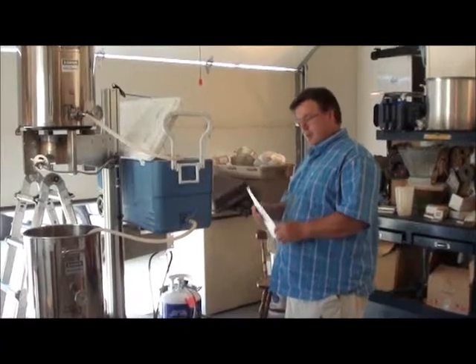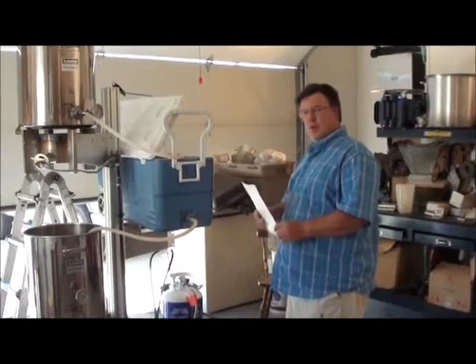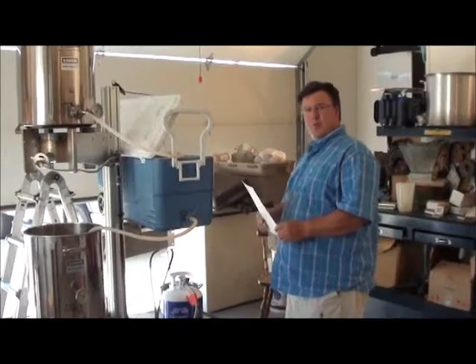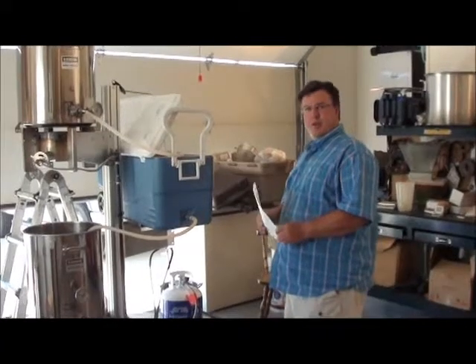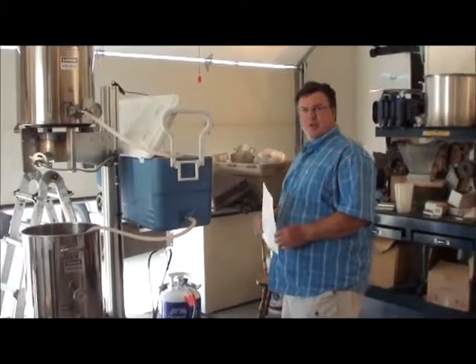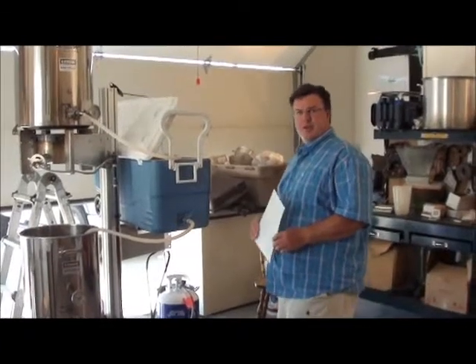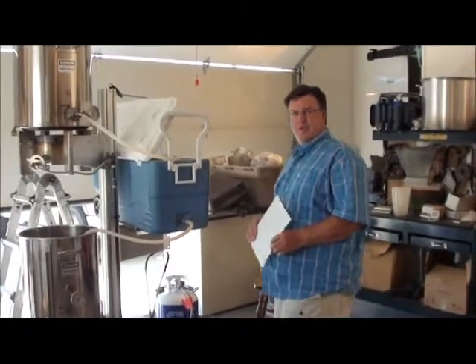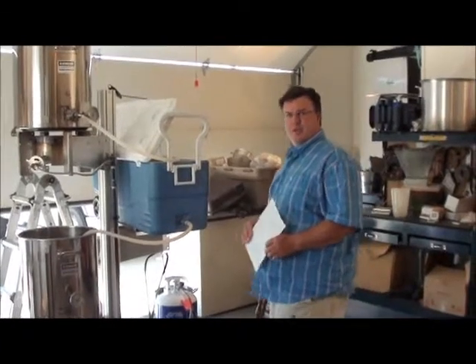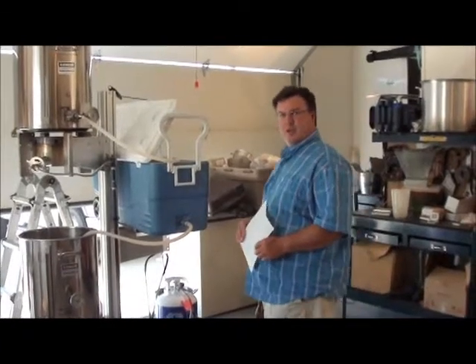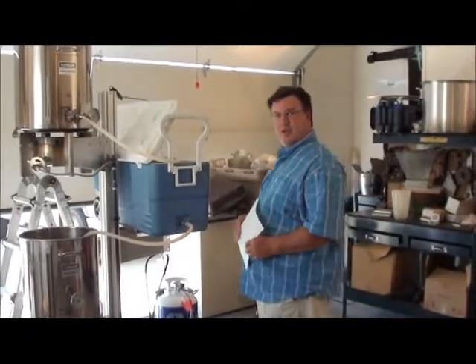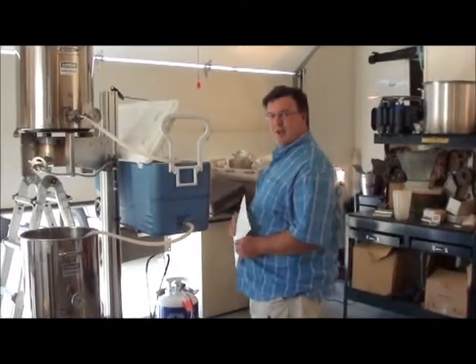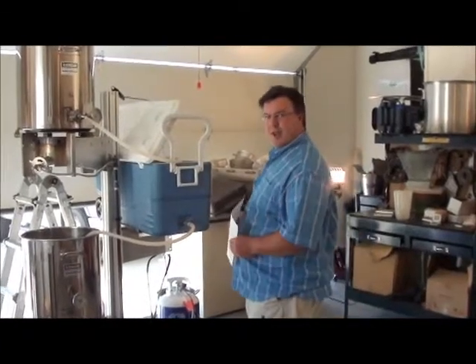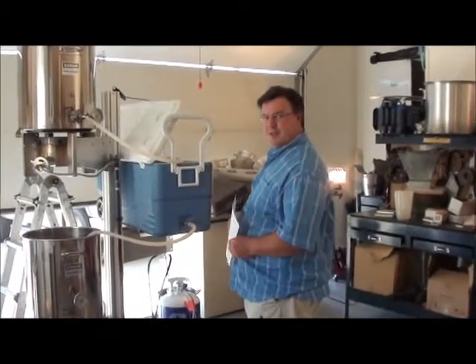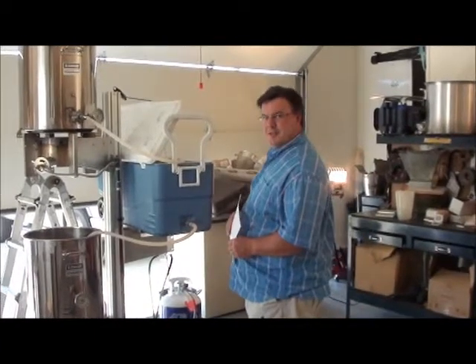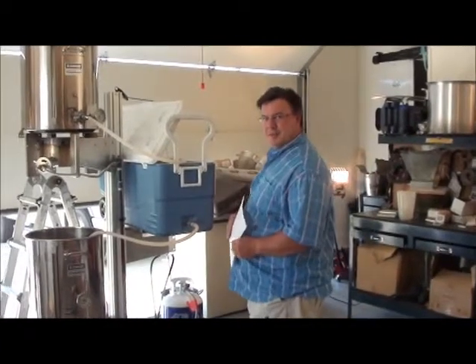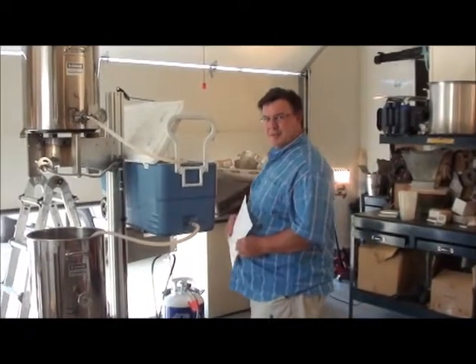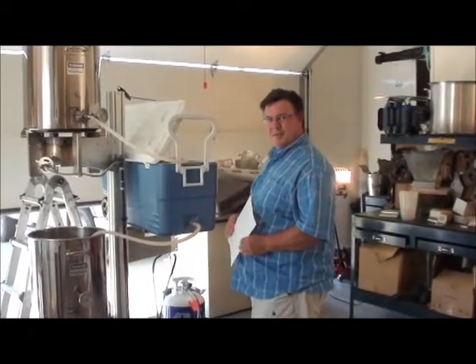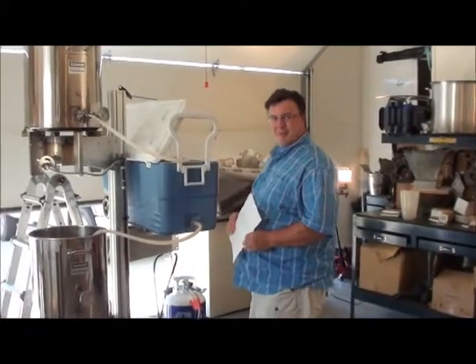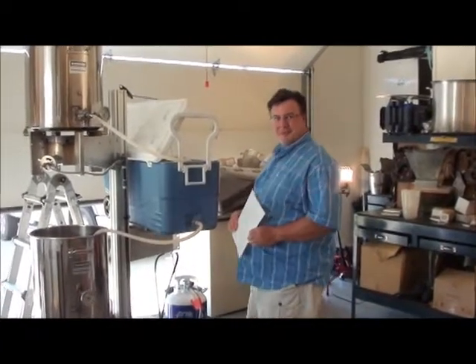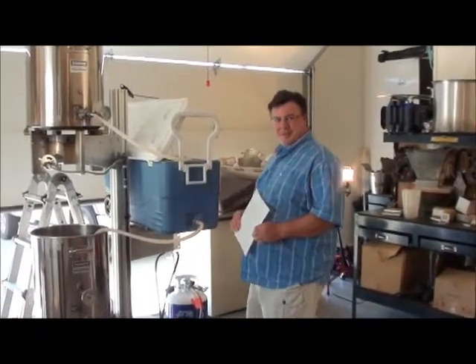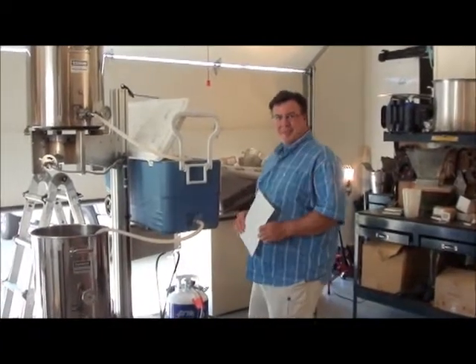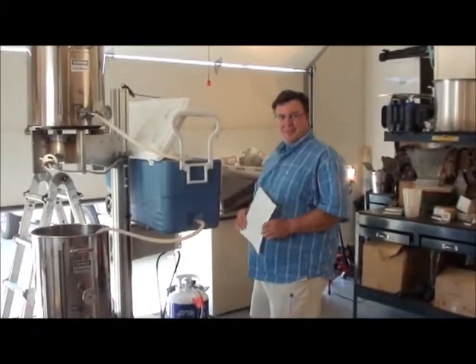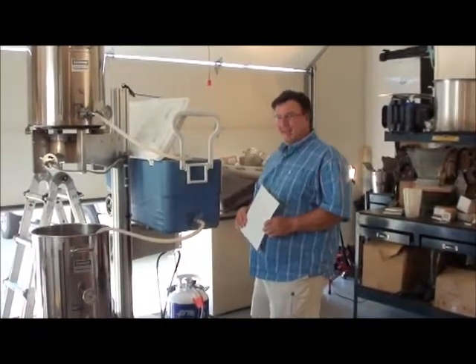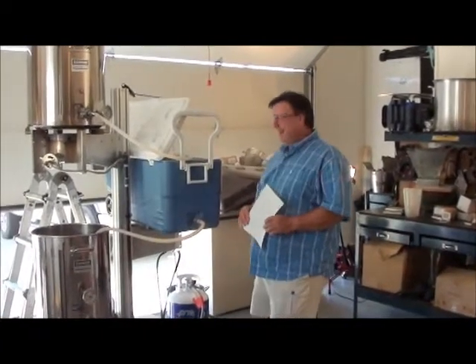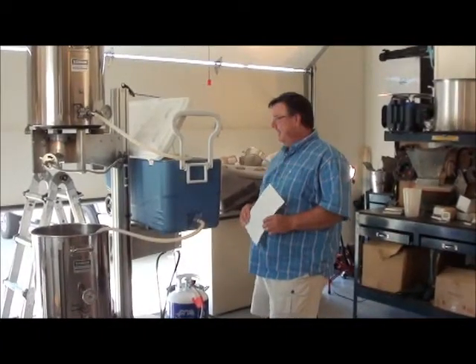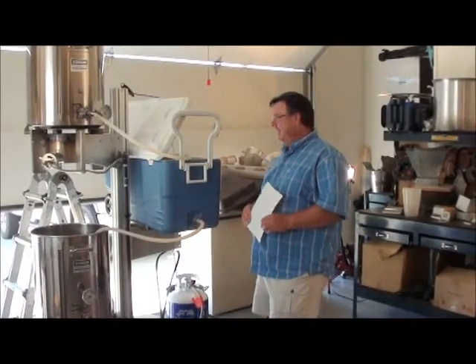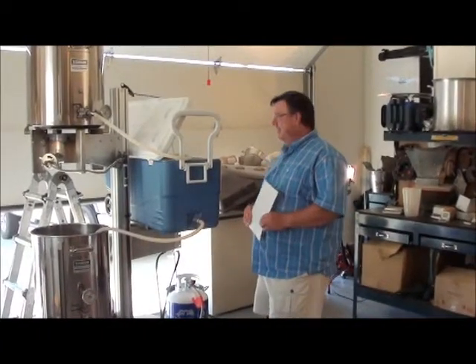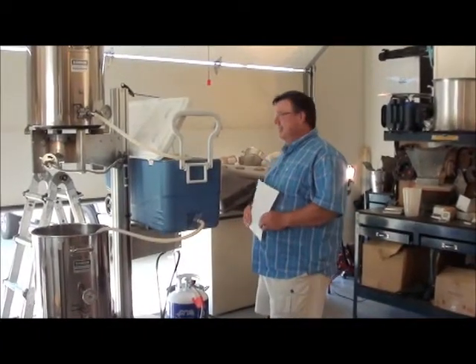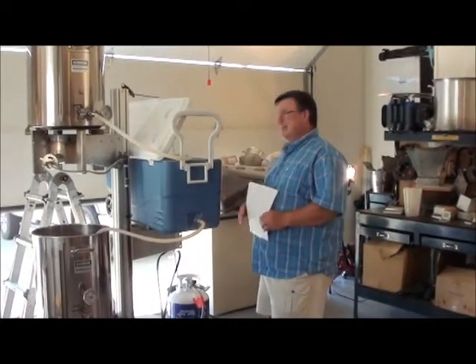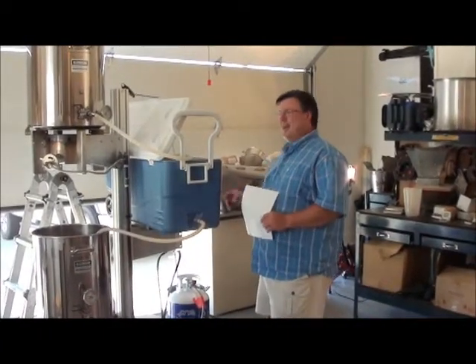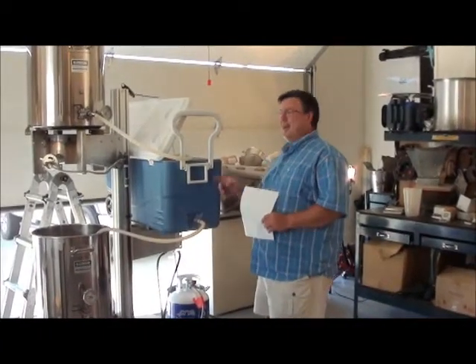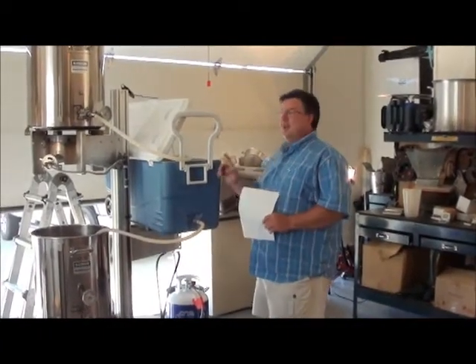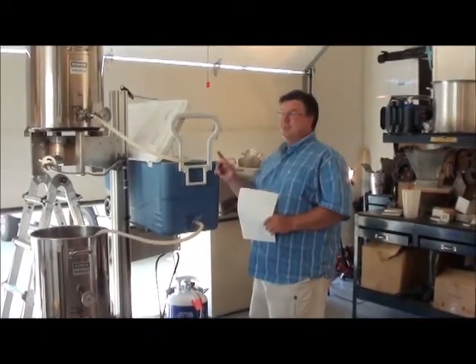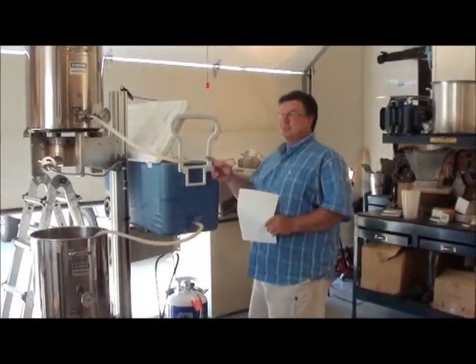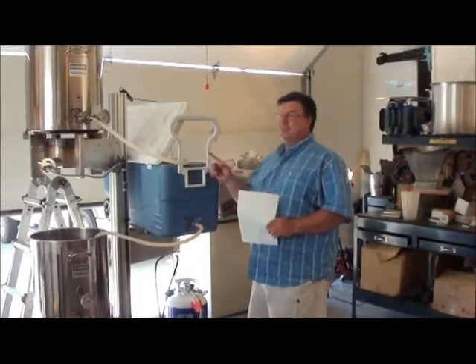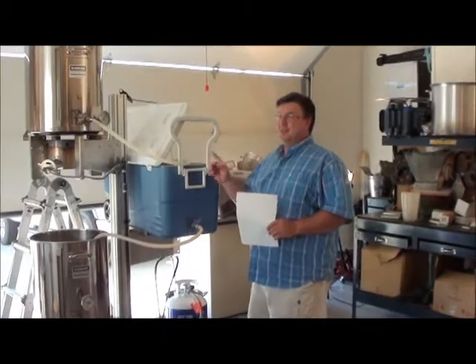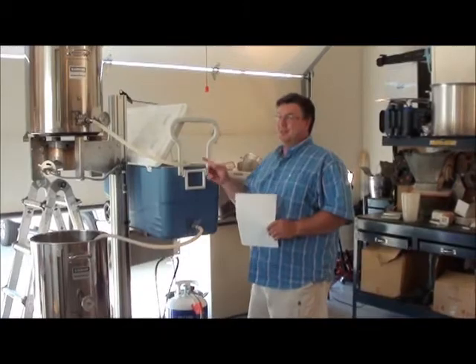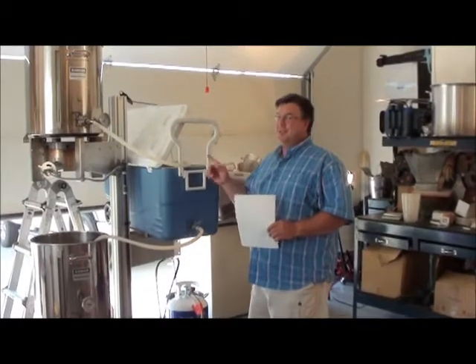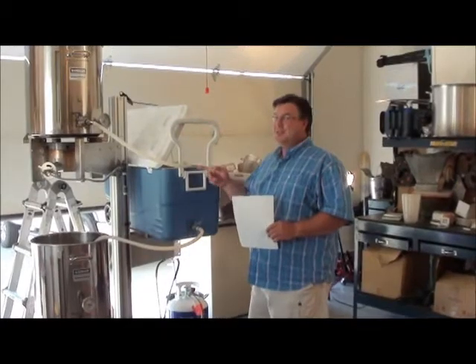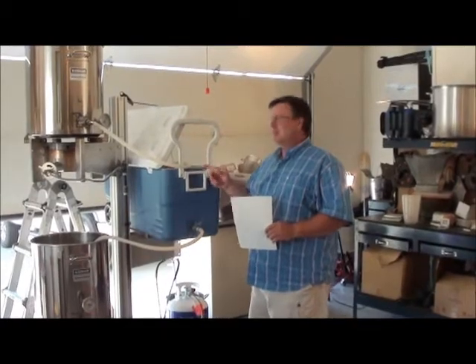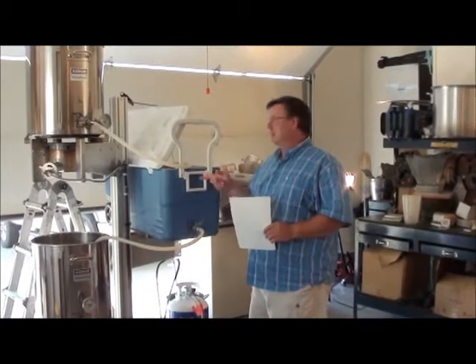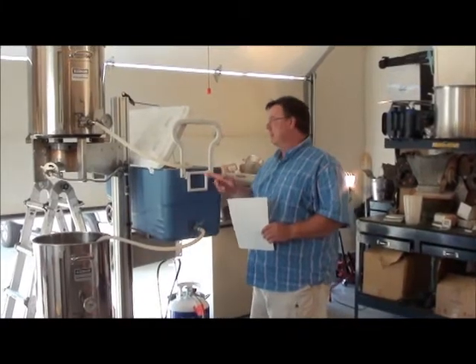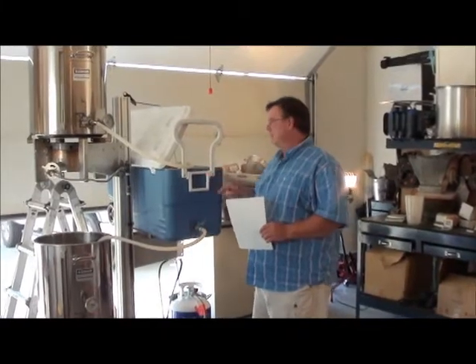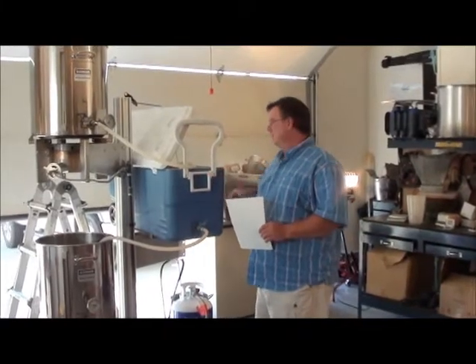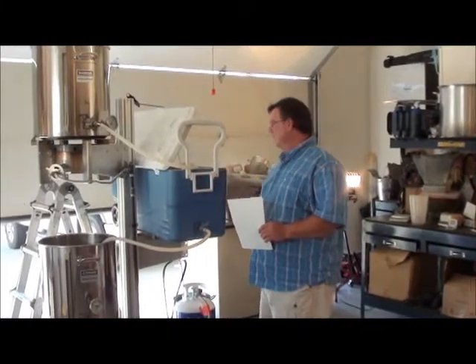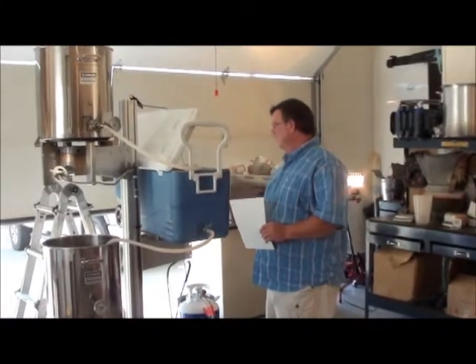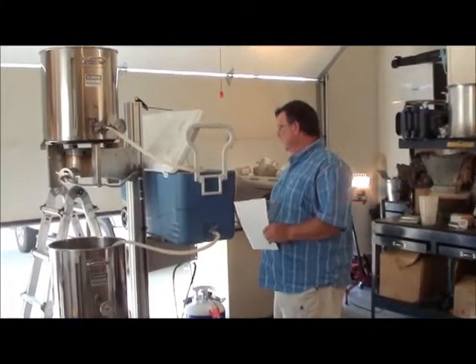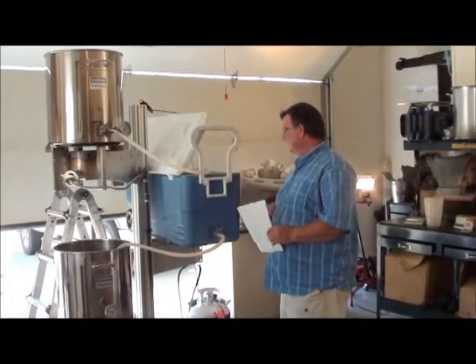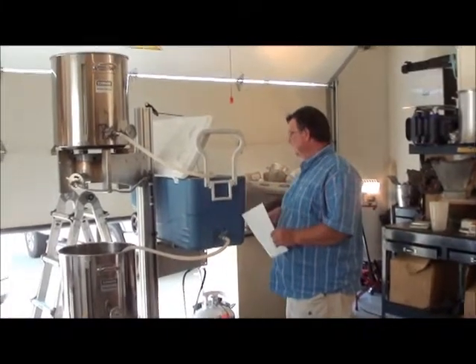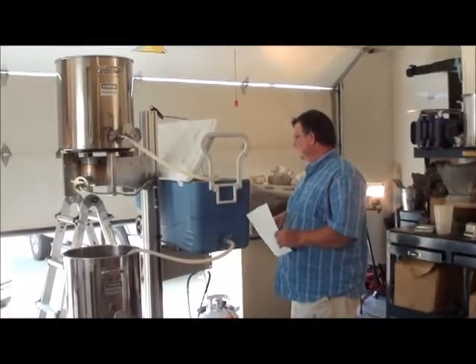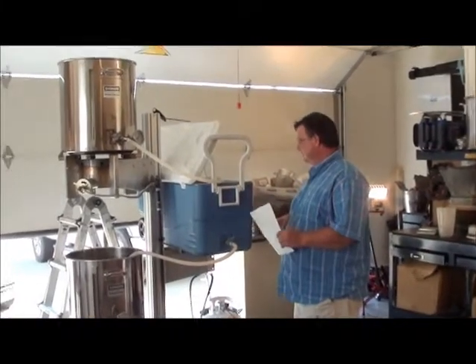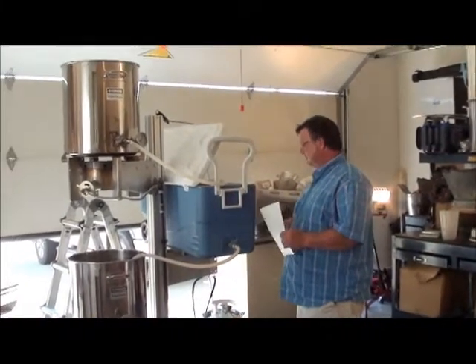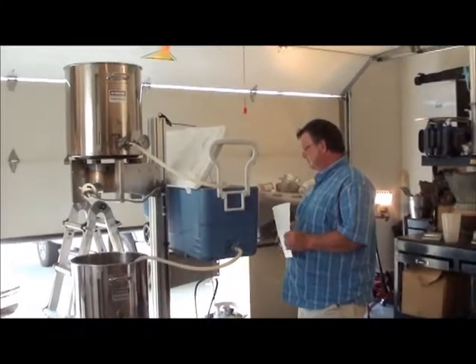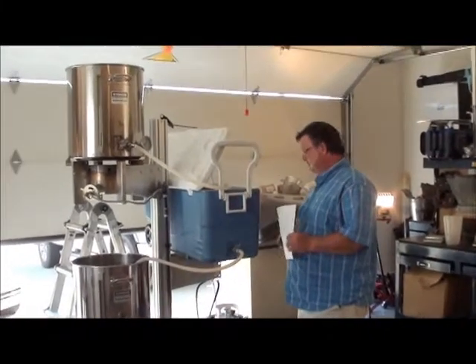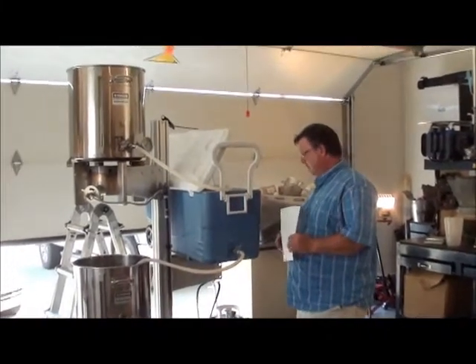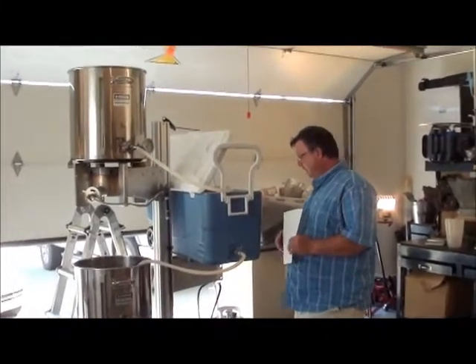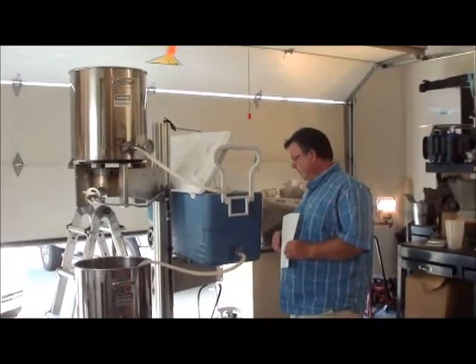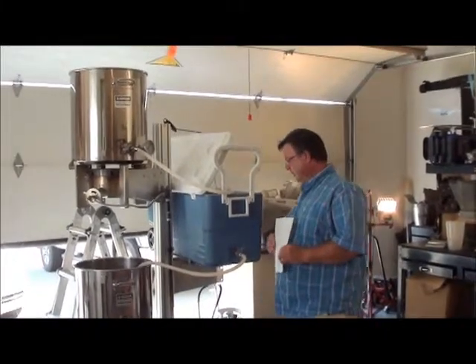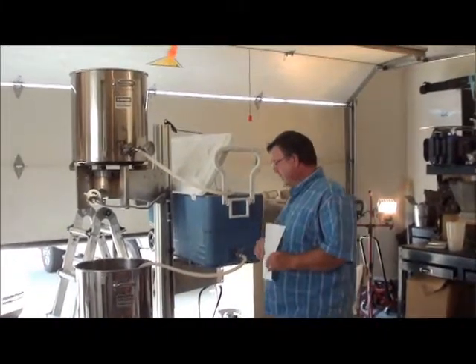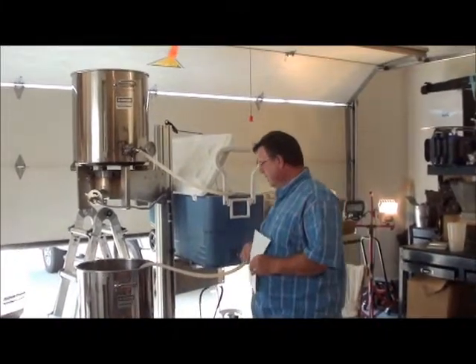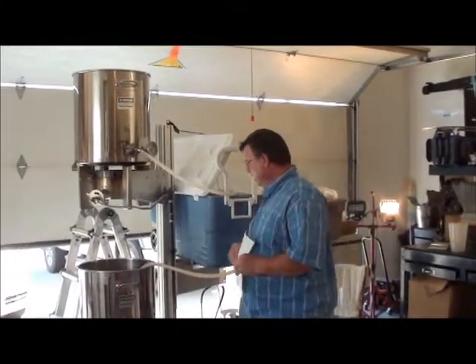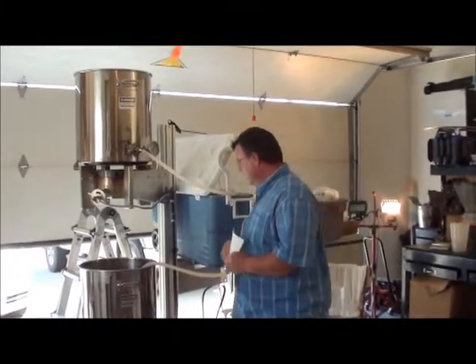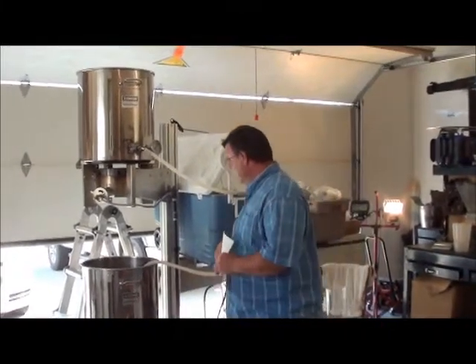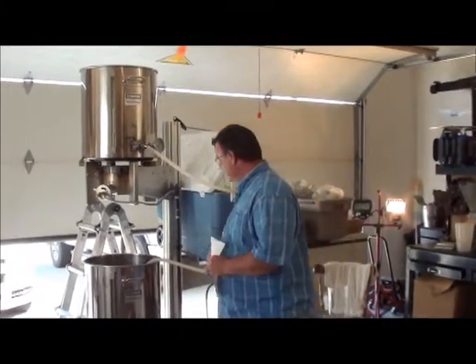Hello Beertubers, Lager Lance here. A little bit of an update. I'm sure loving this gravity — this is working out really good.